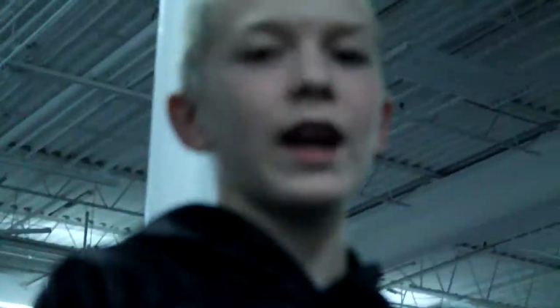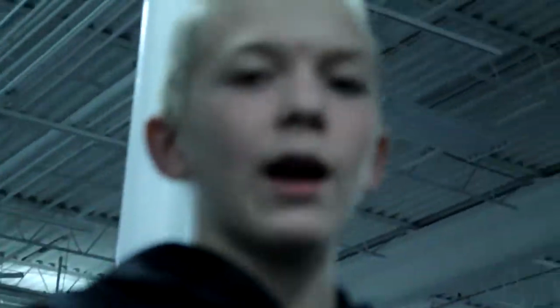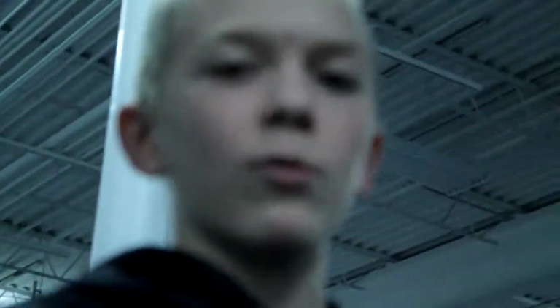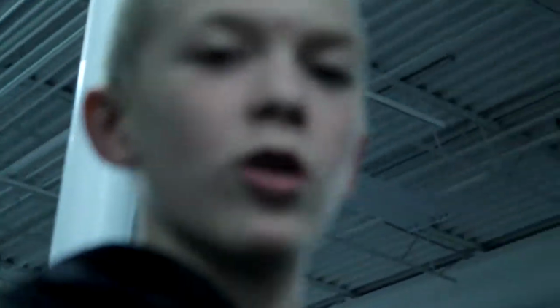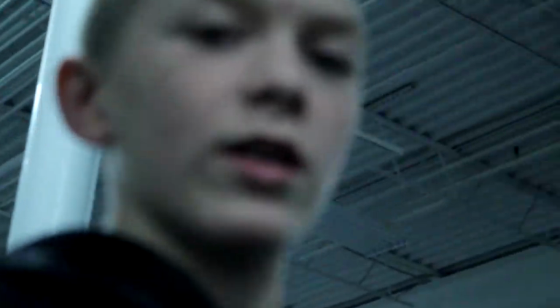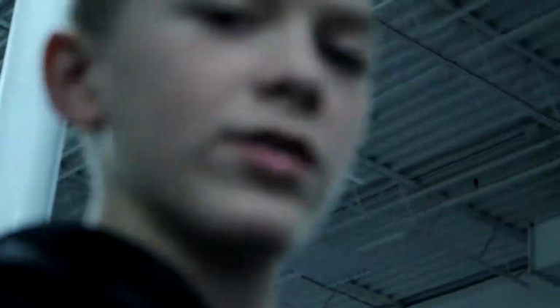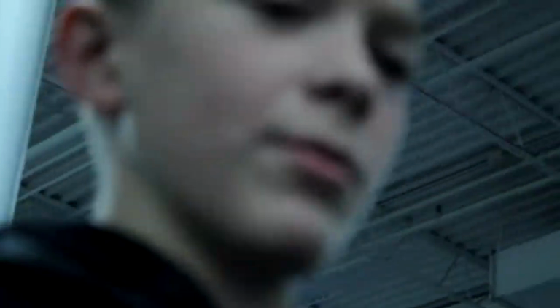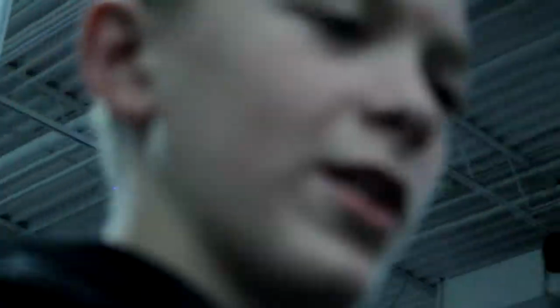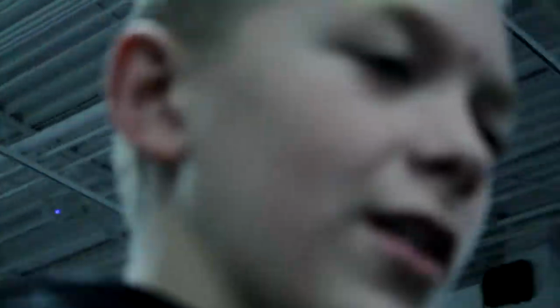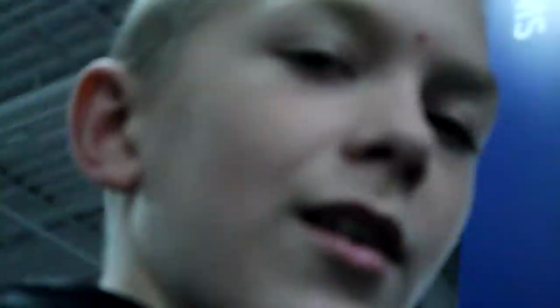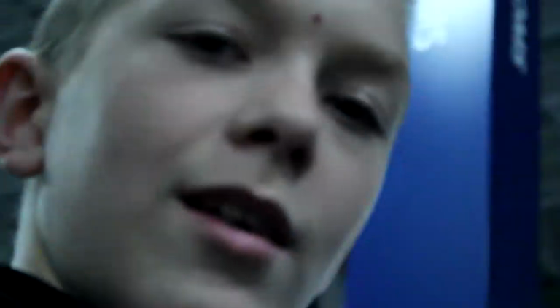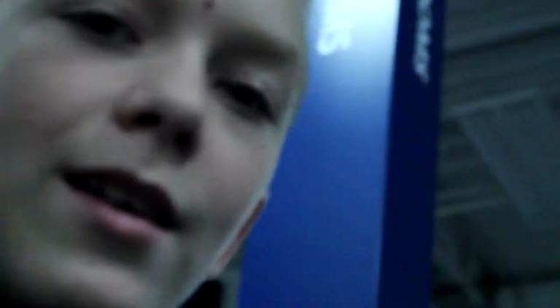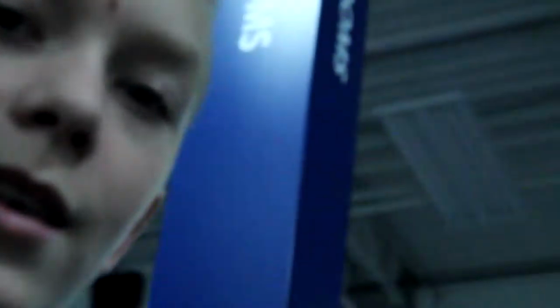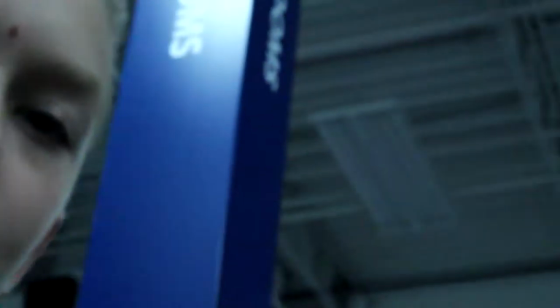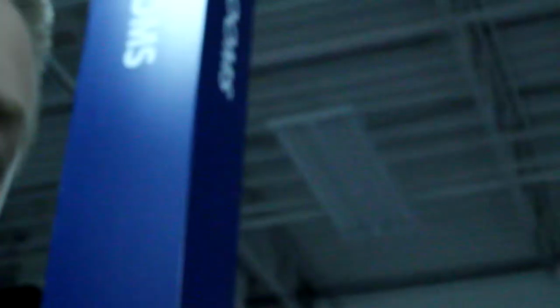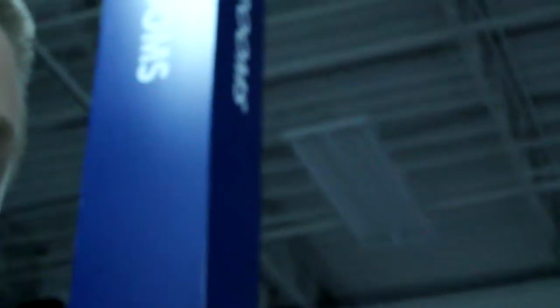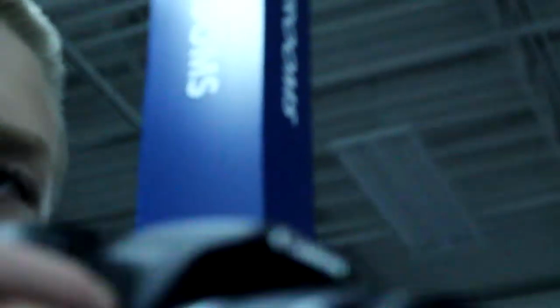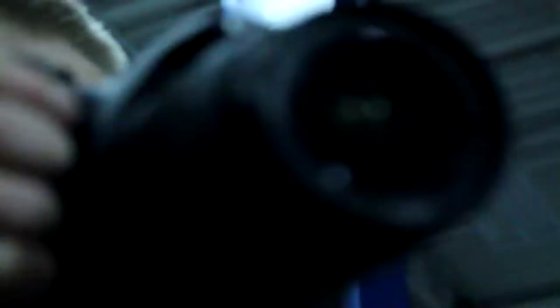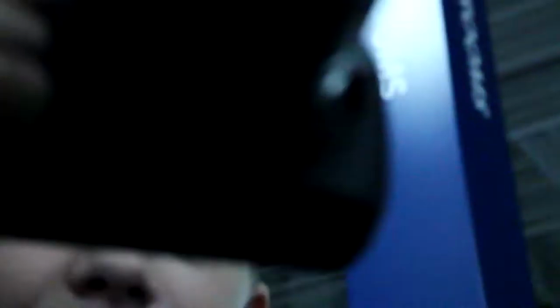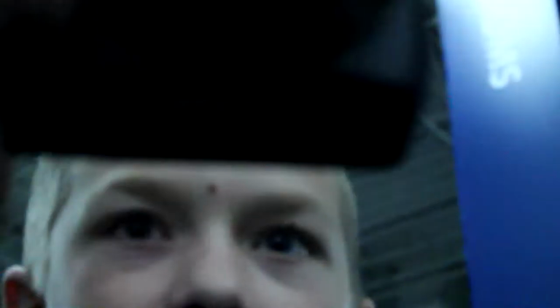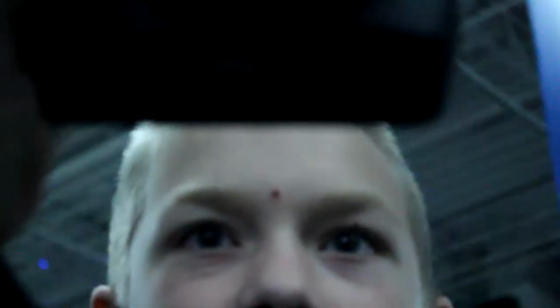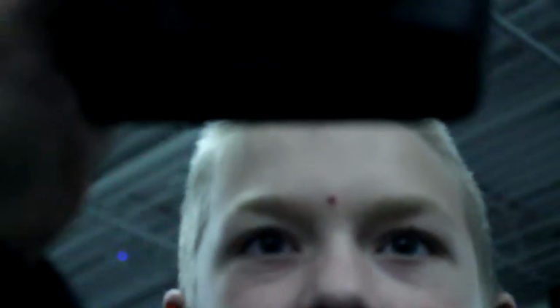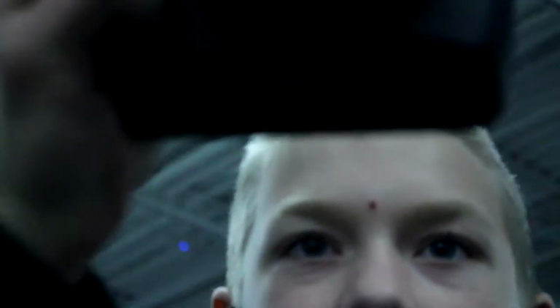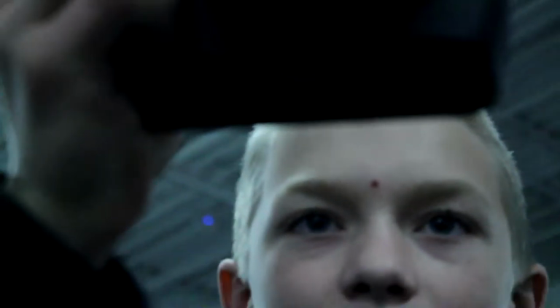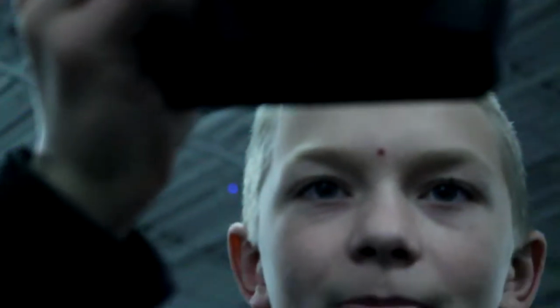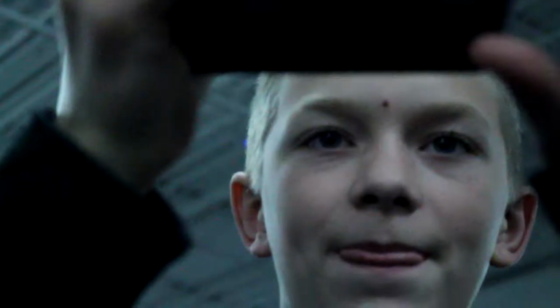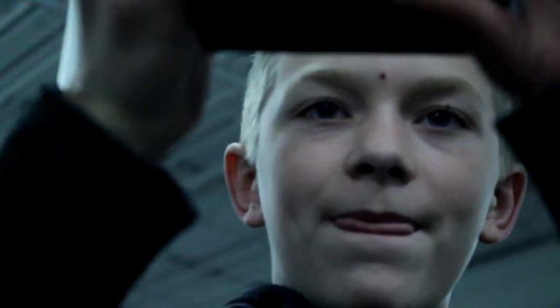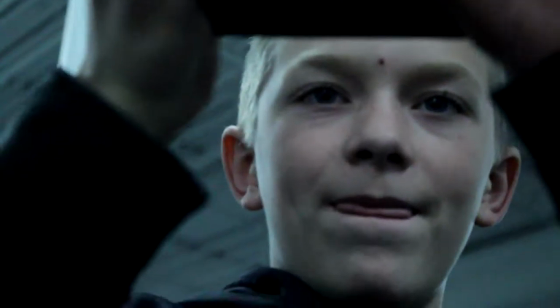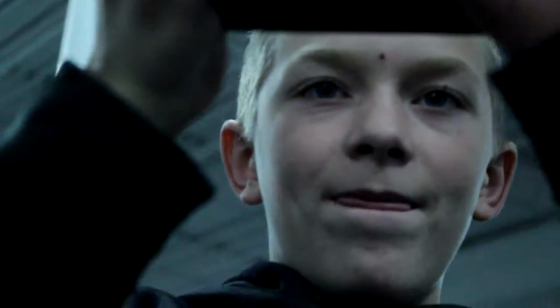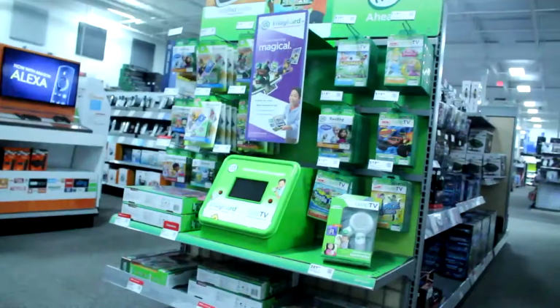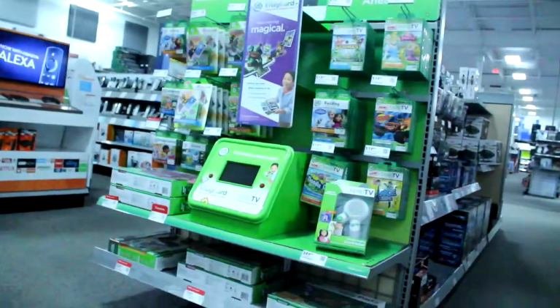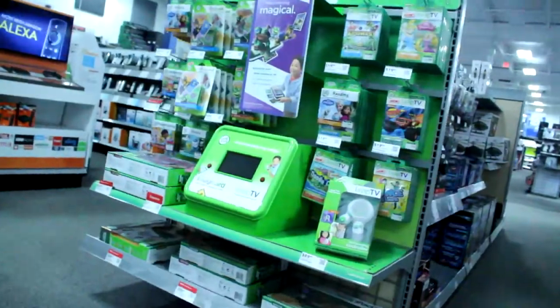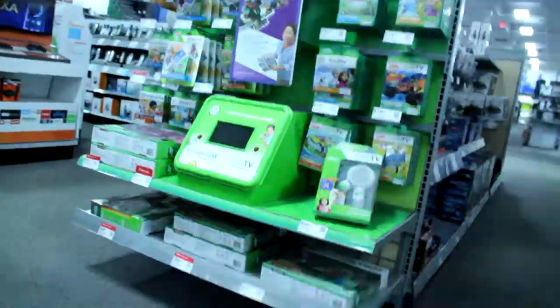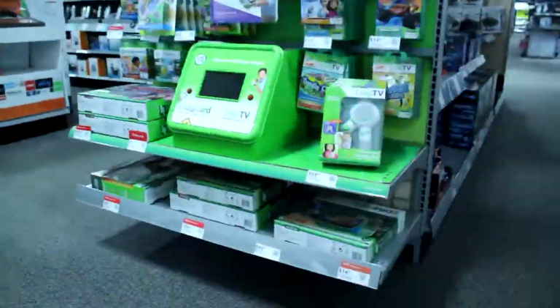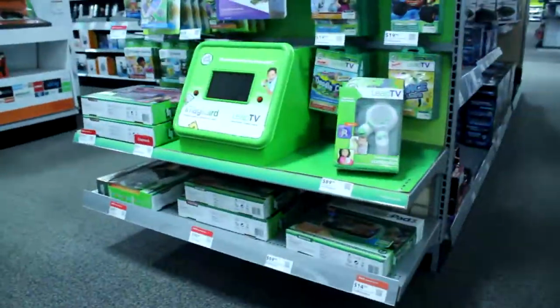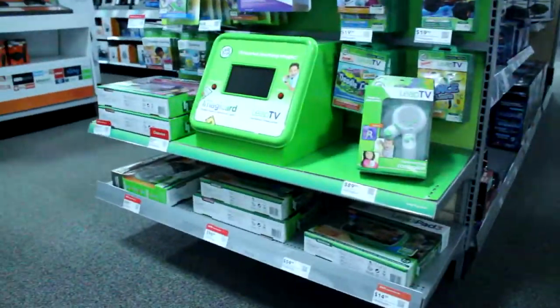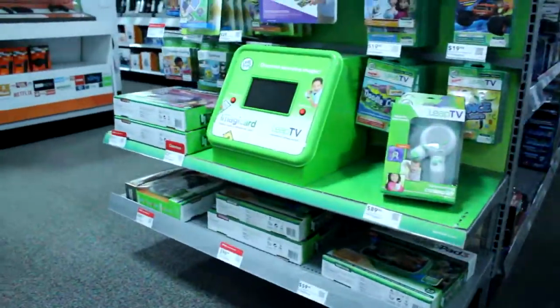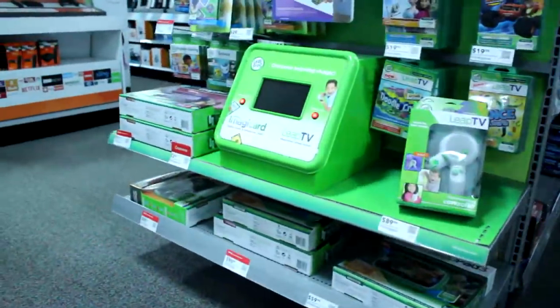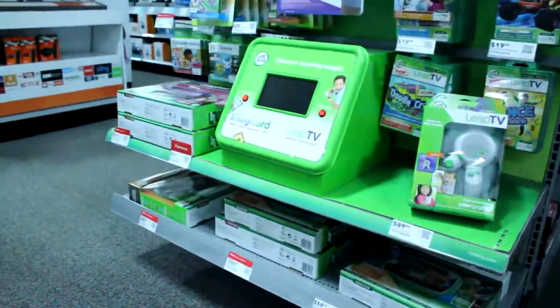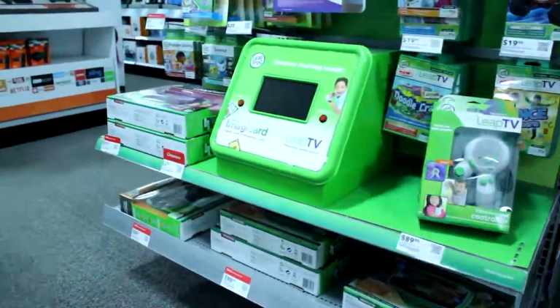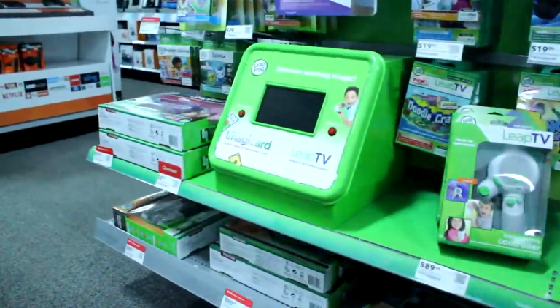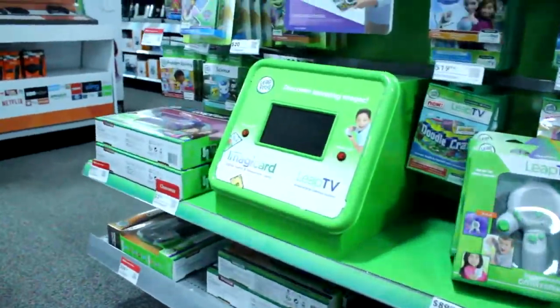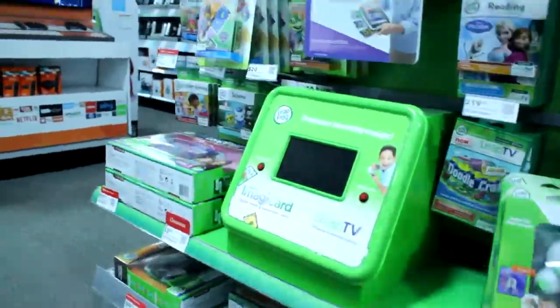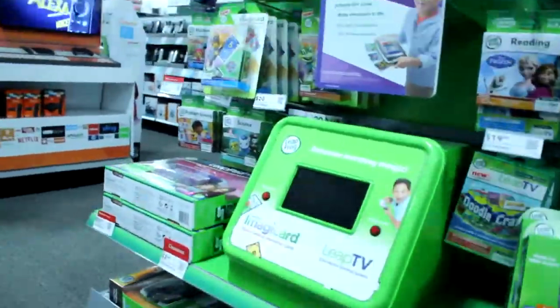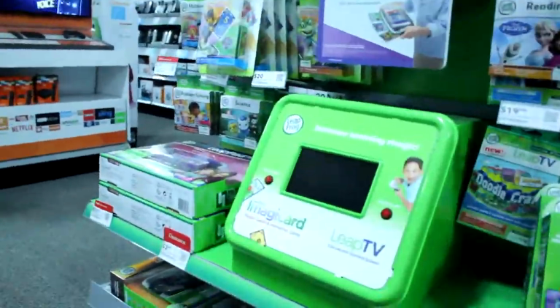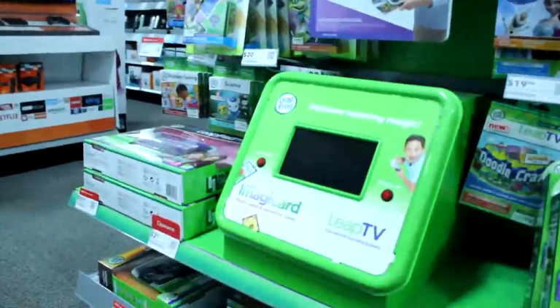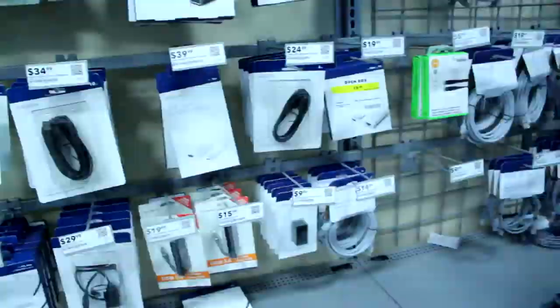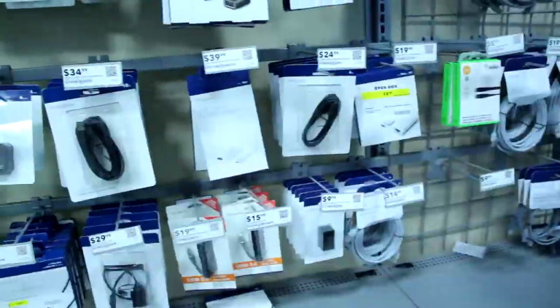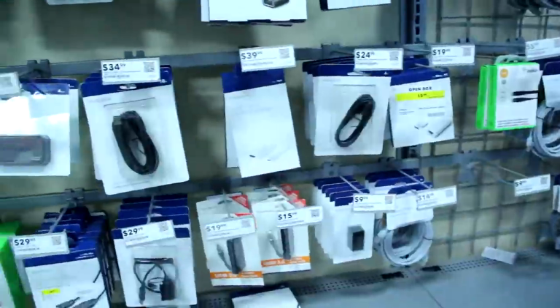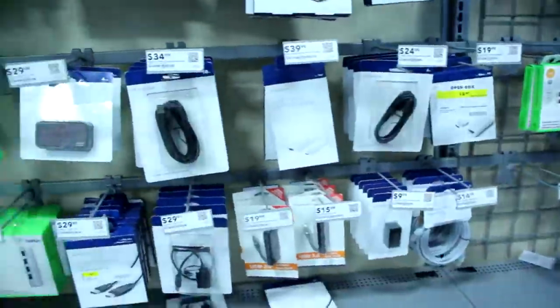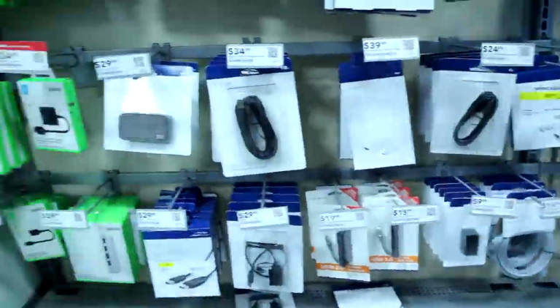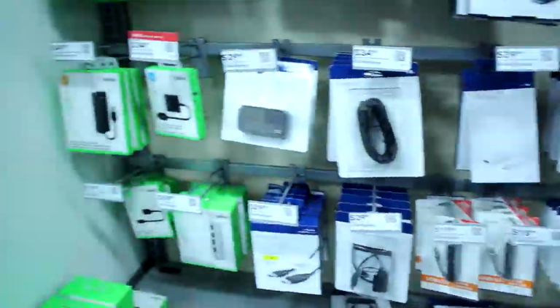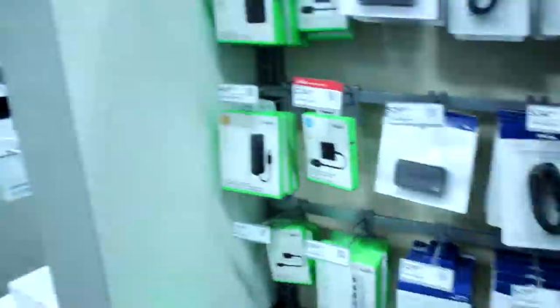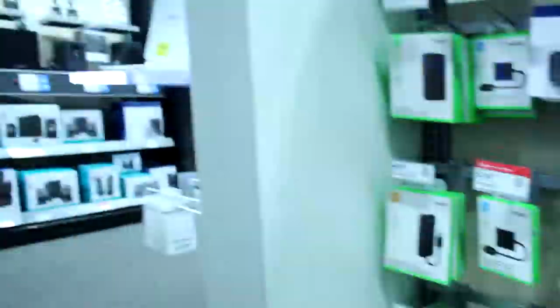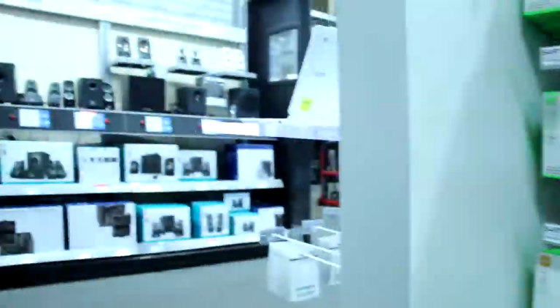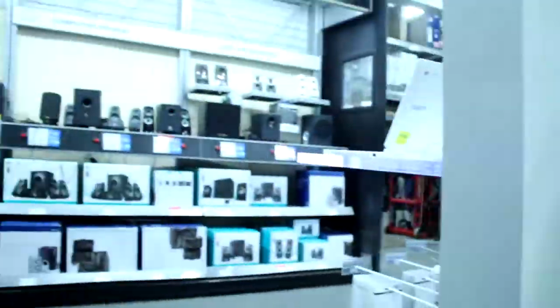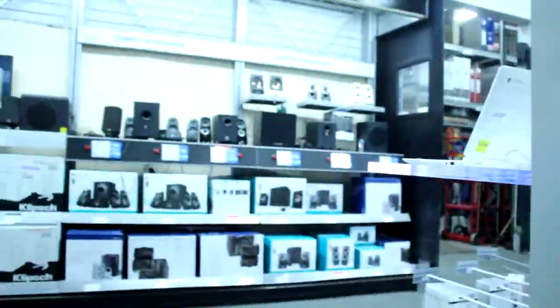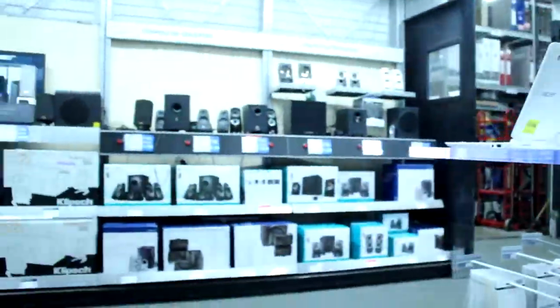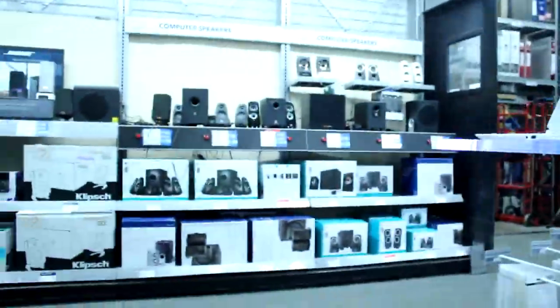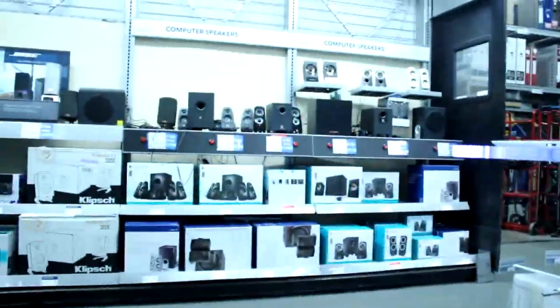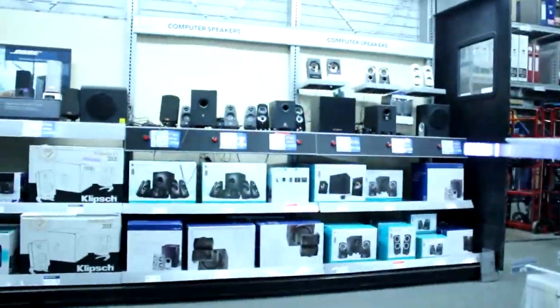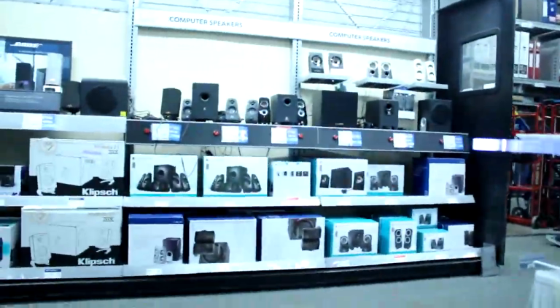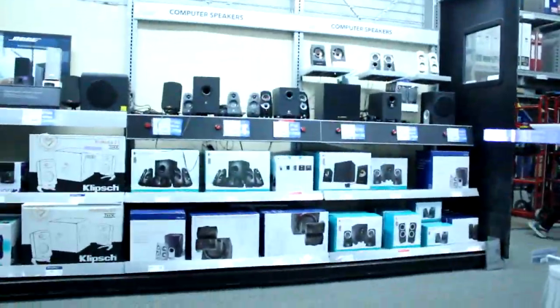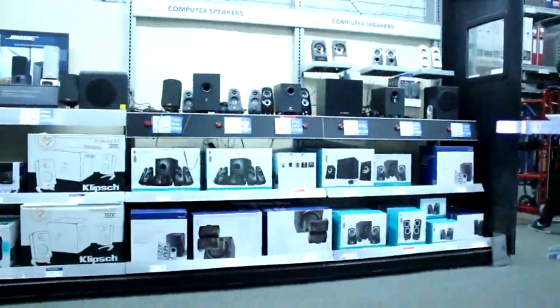They have these — these things are sick. They actually lower one out like in the movie and it's a little camera. They're 150 bucks though. That's so cool.